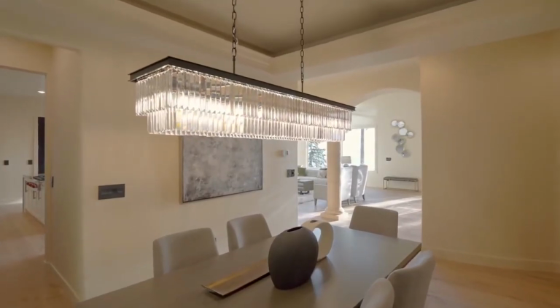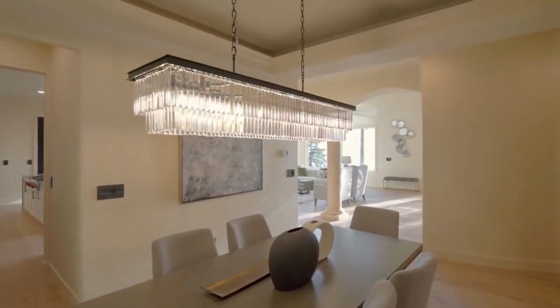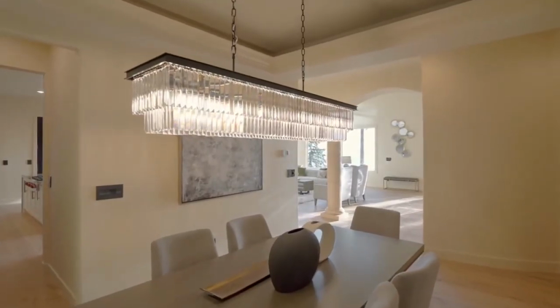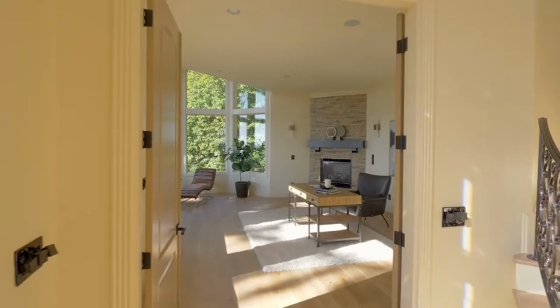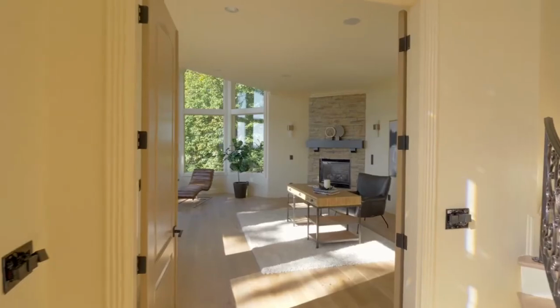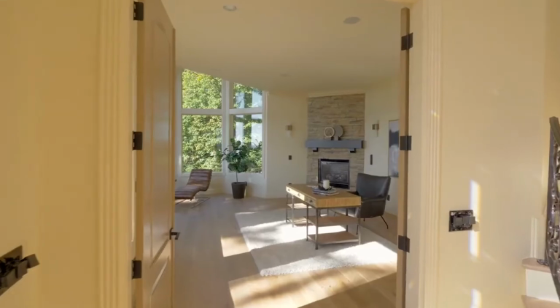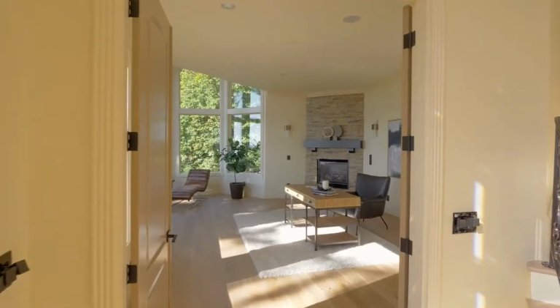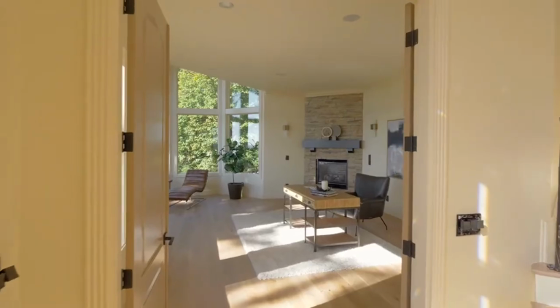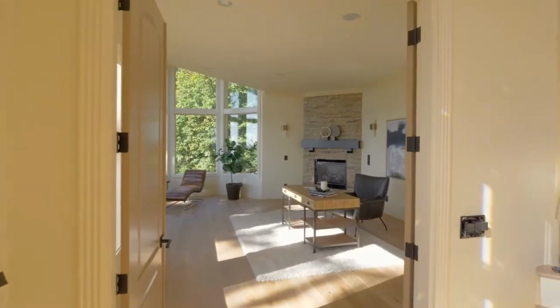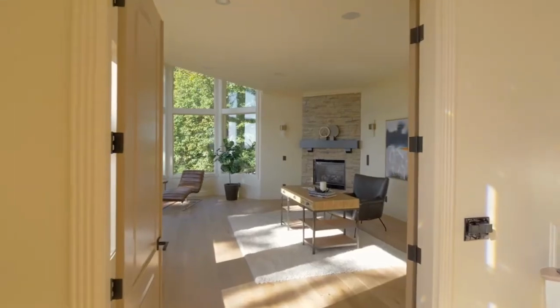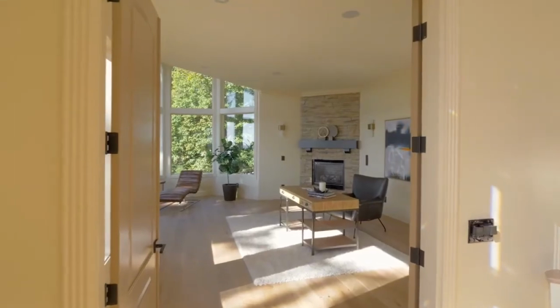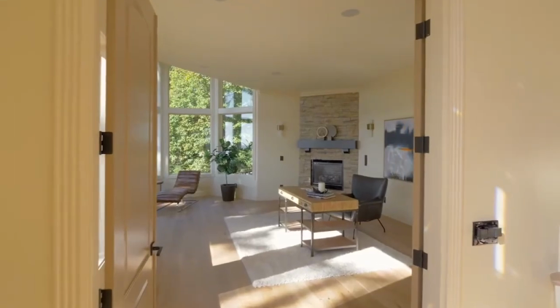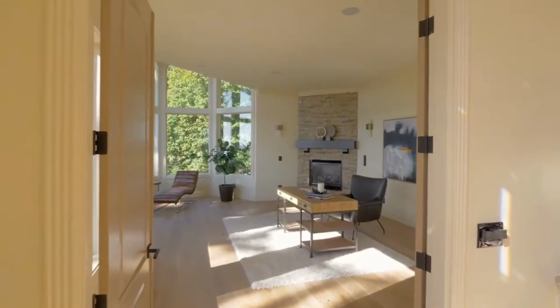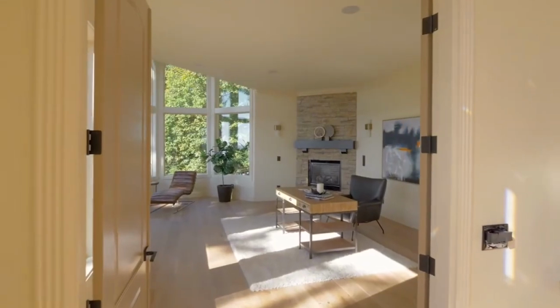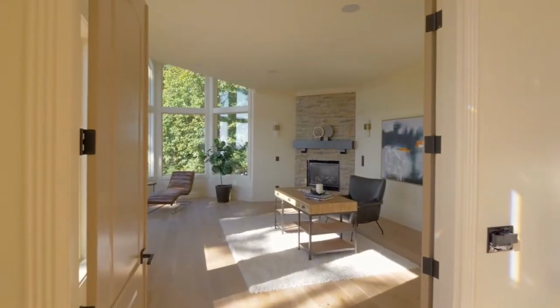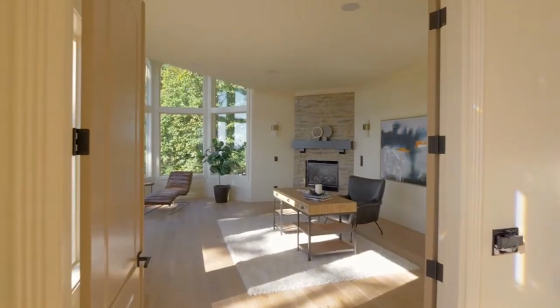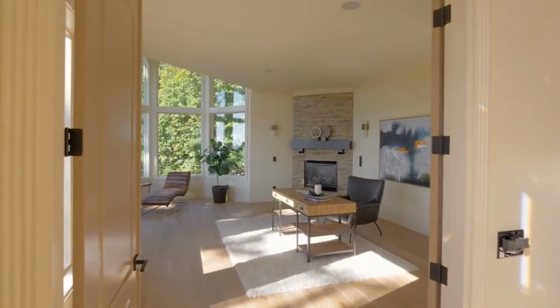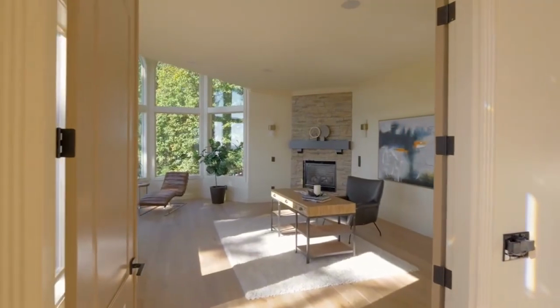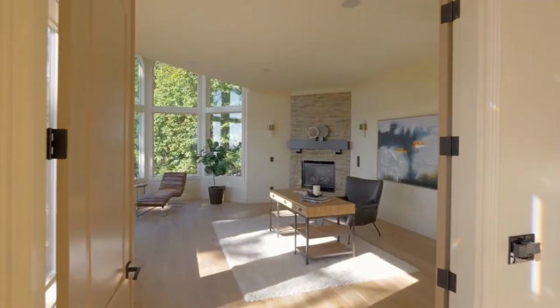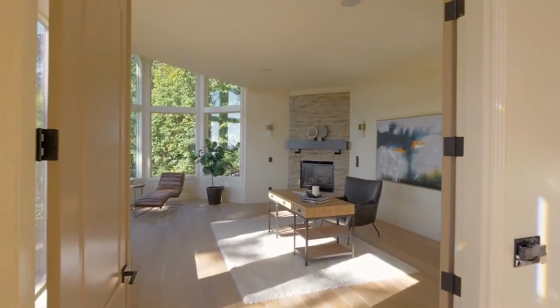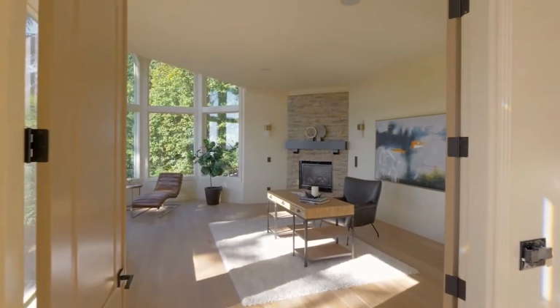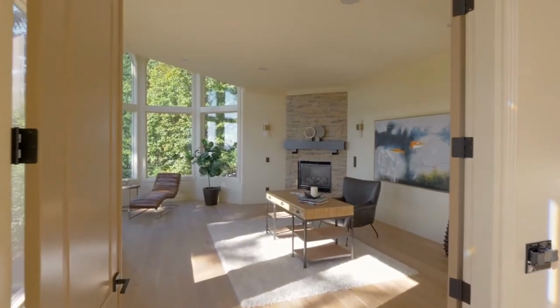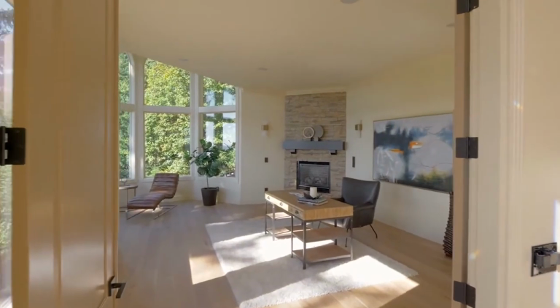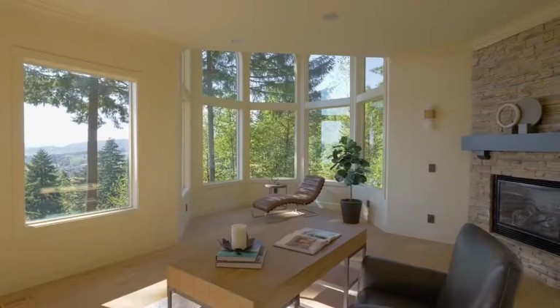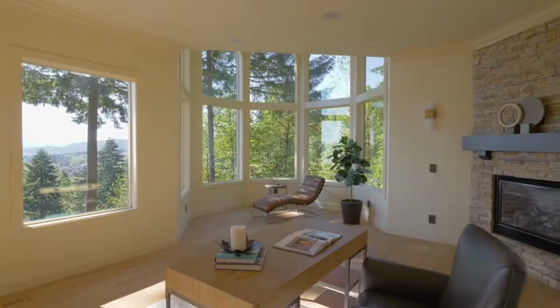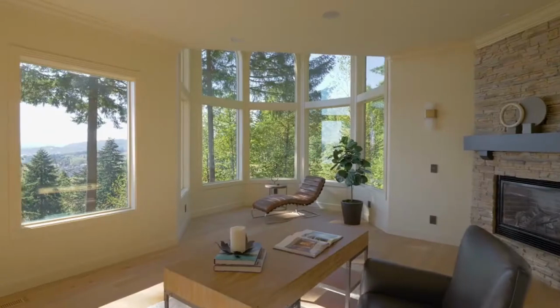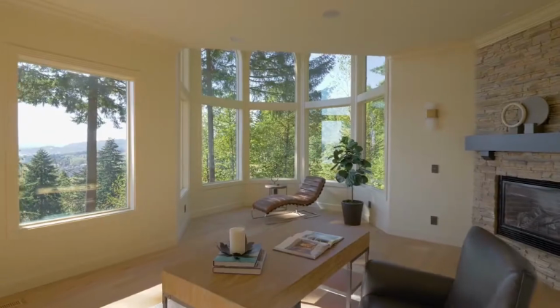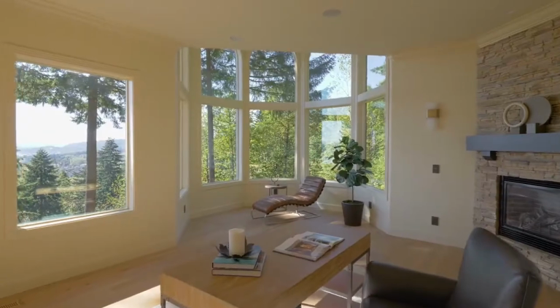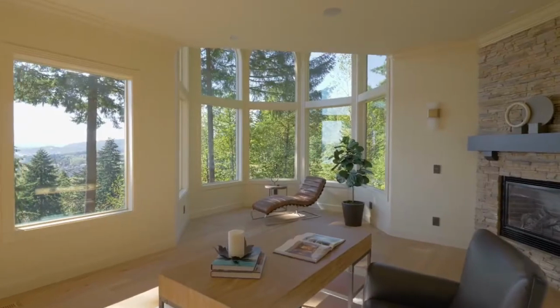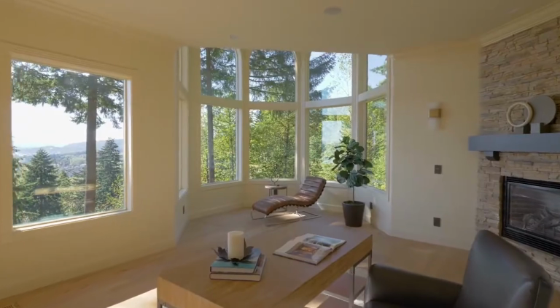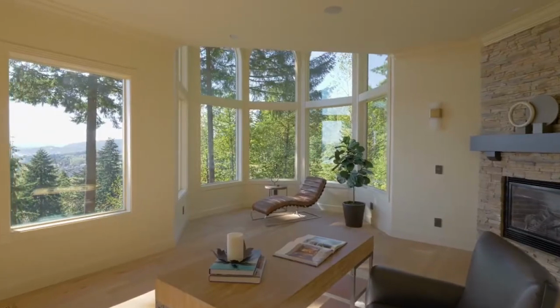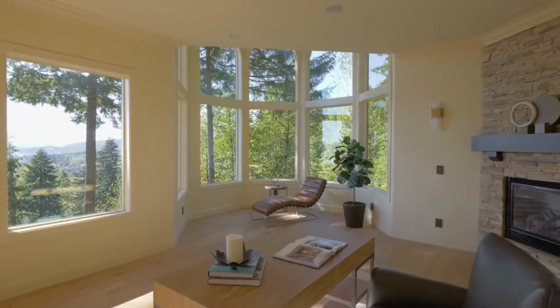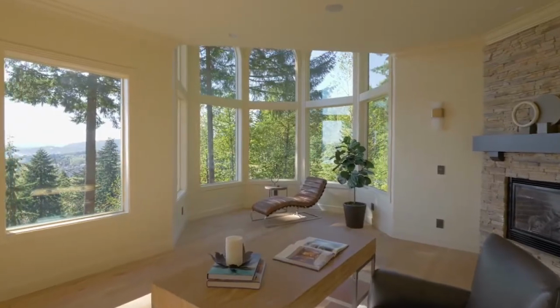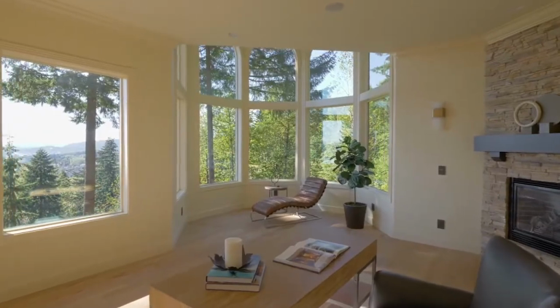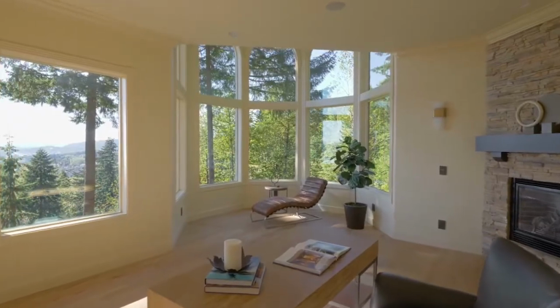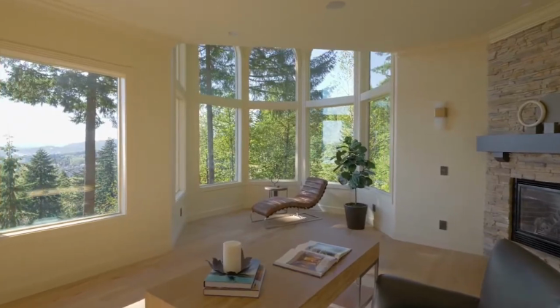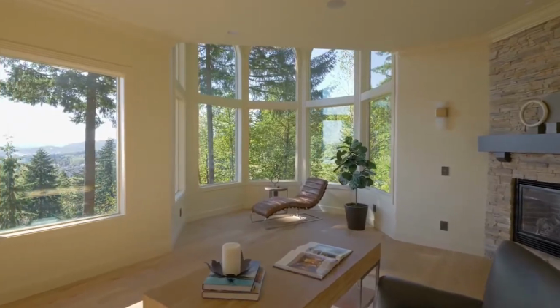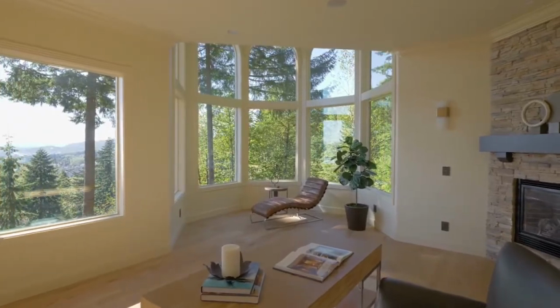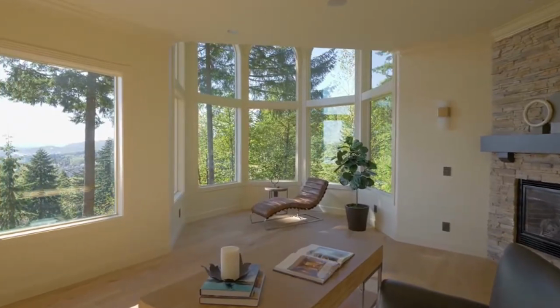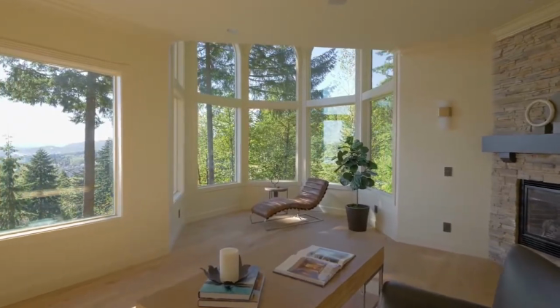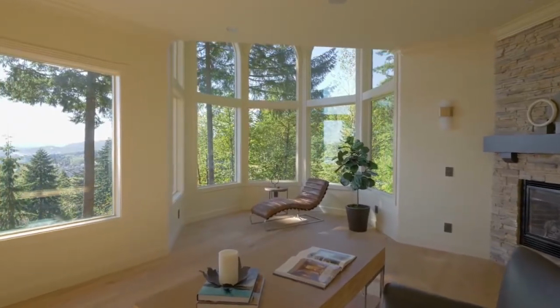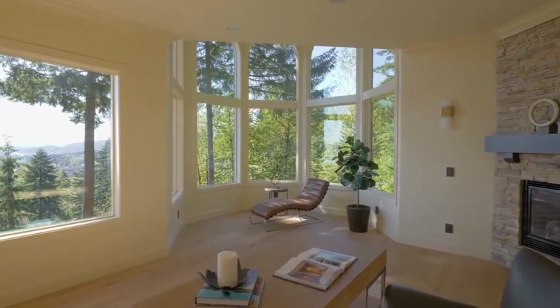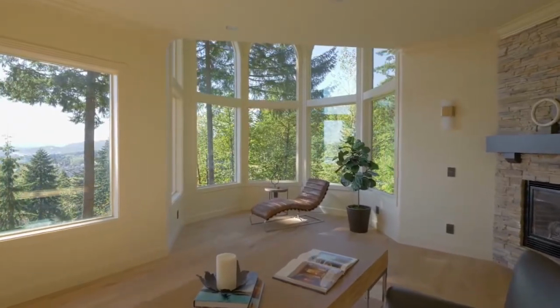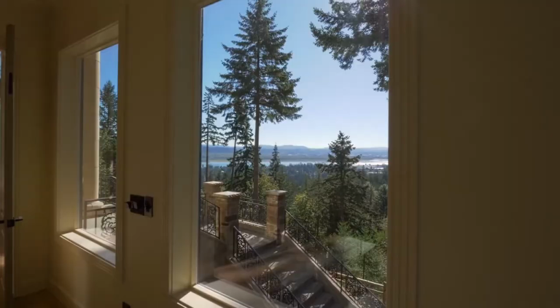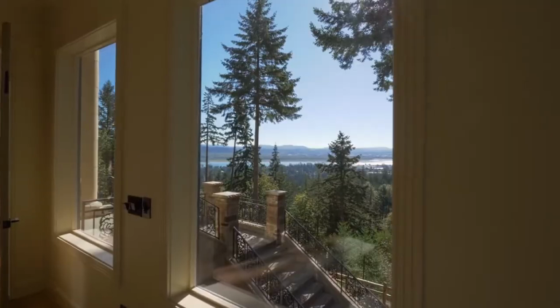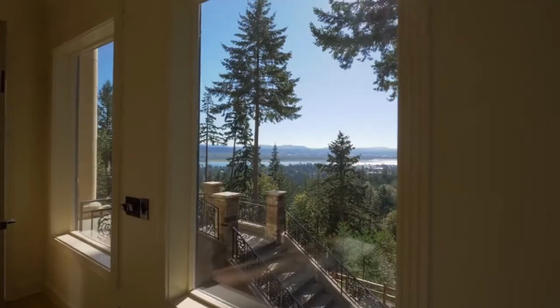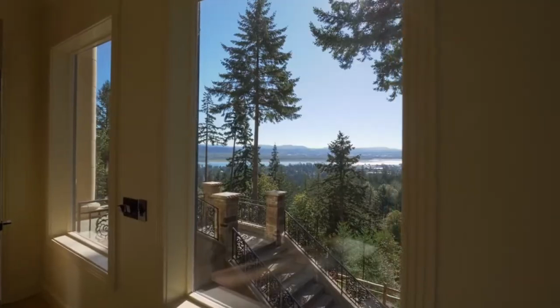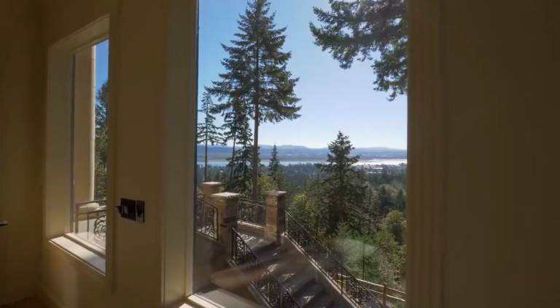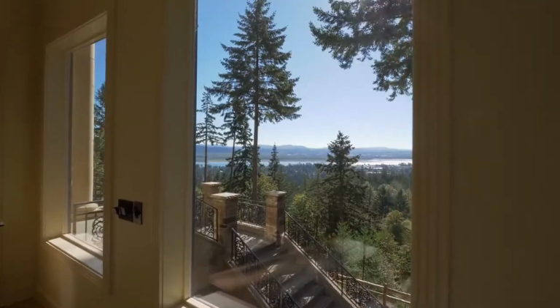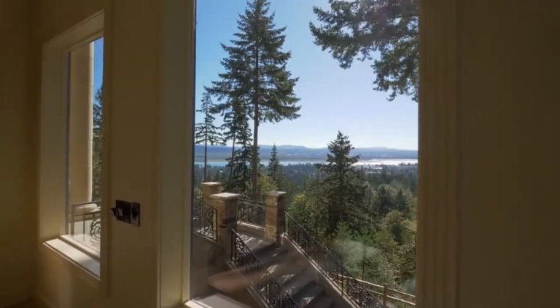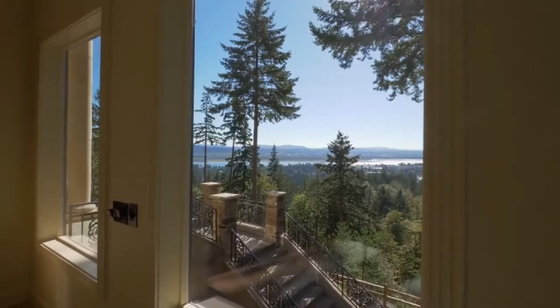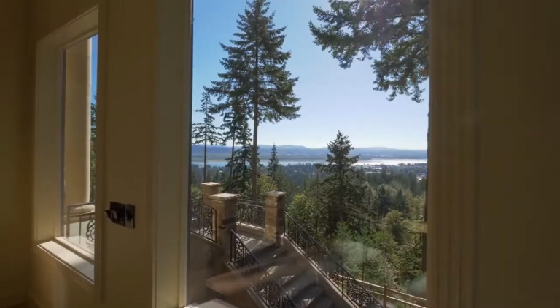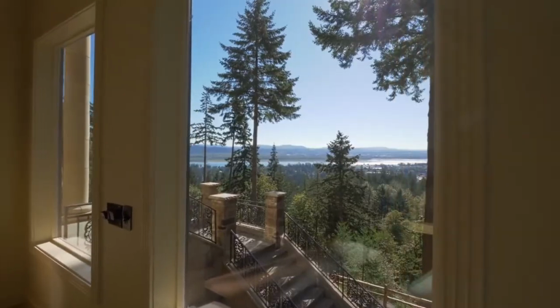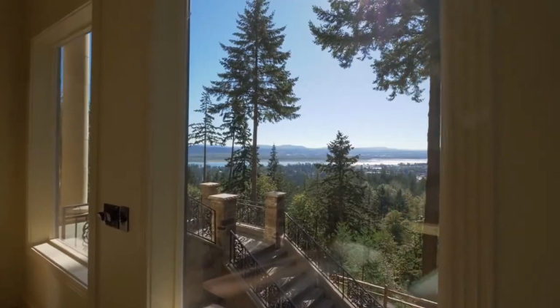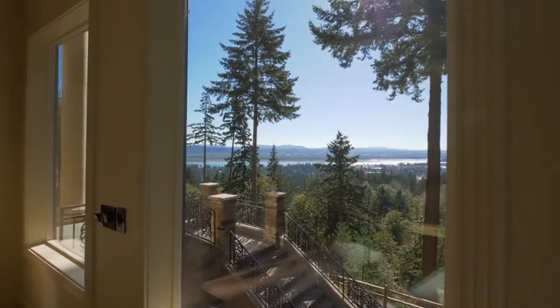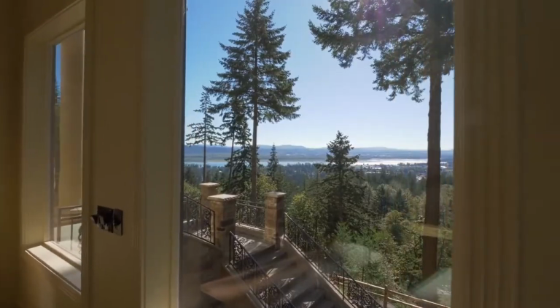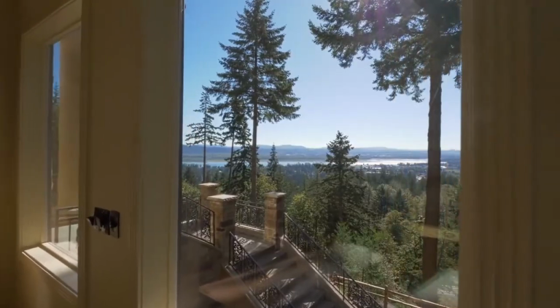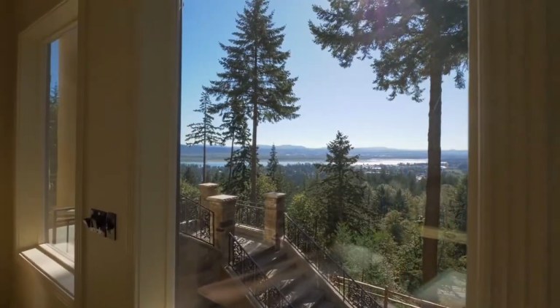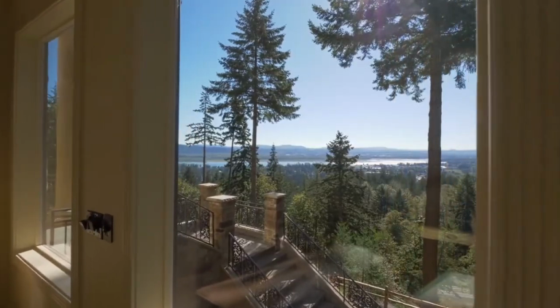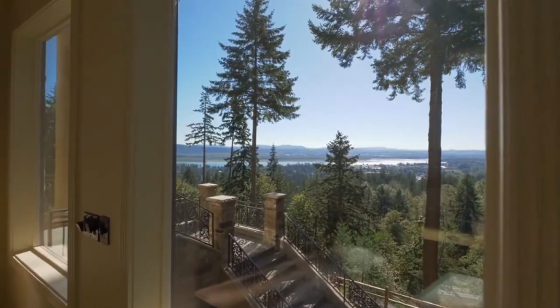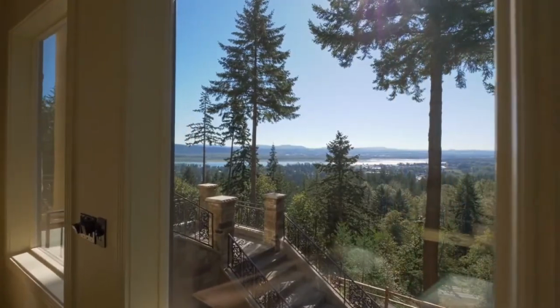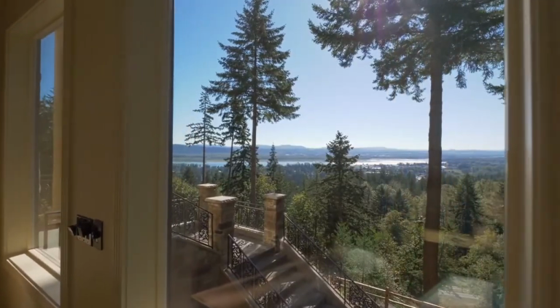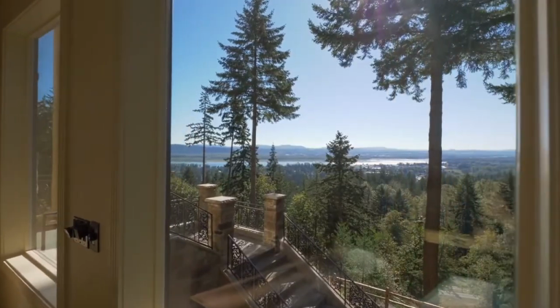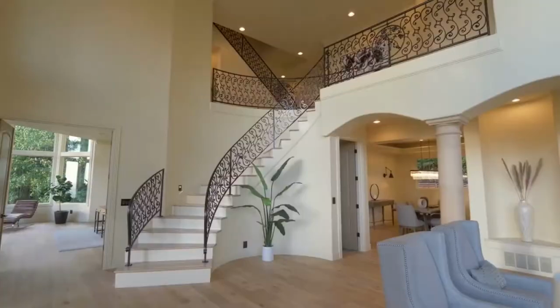Work from home in the generous main level den or office, with amazing views as your backdrop.